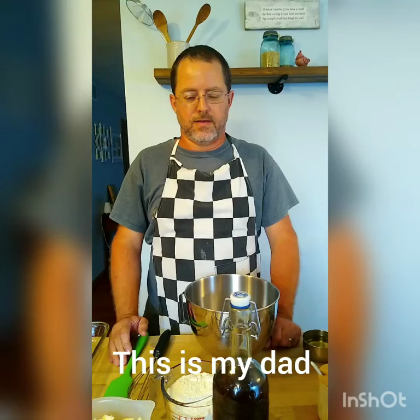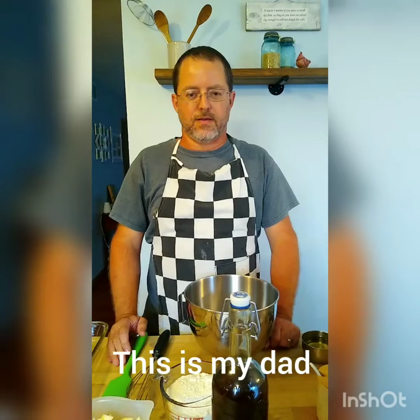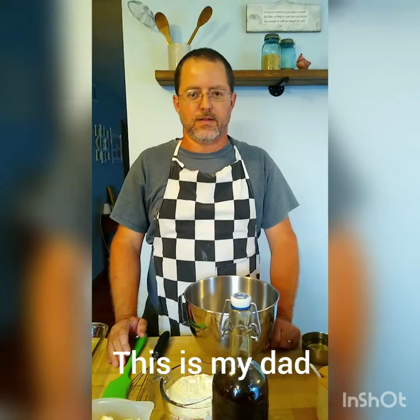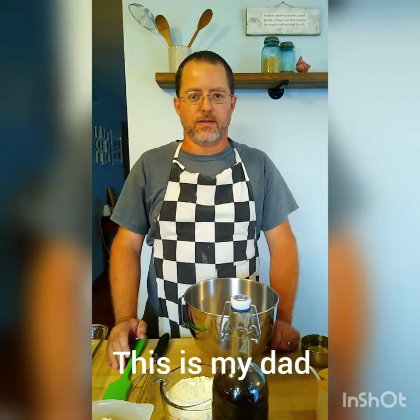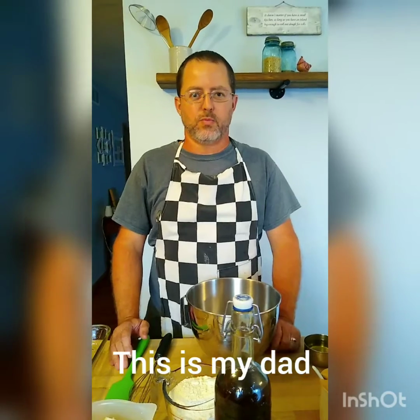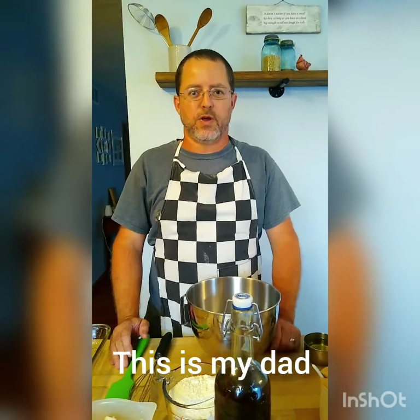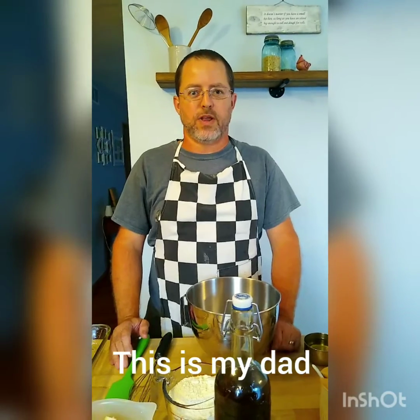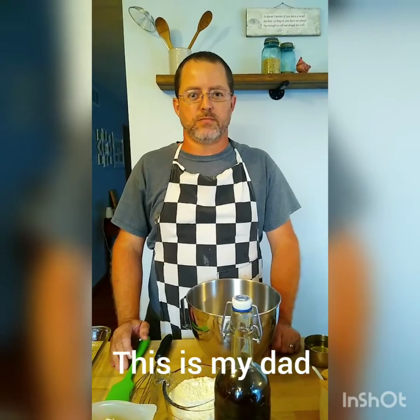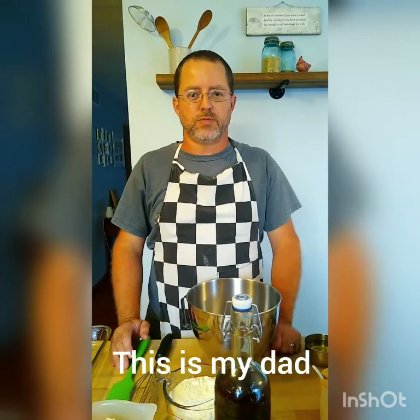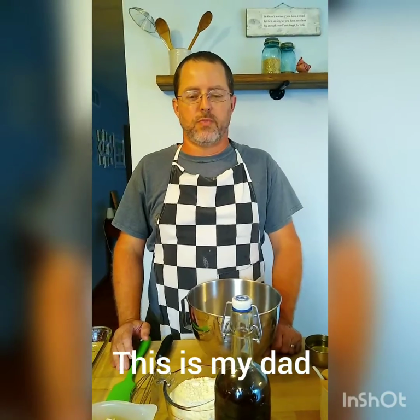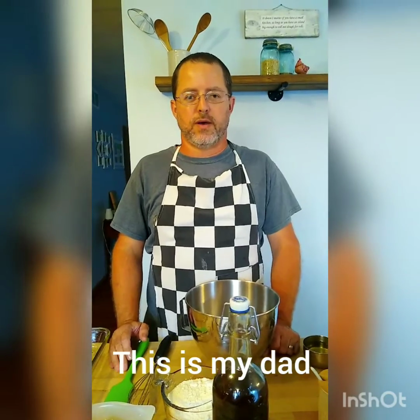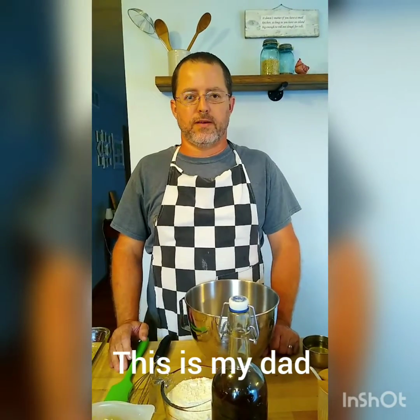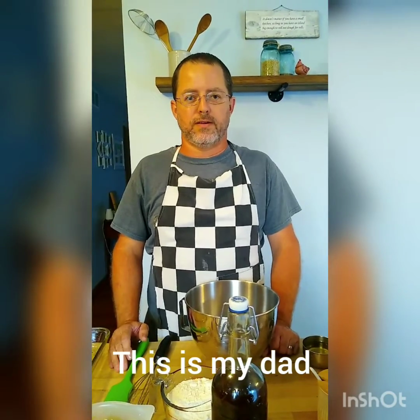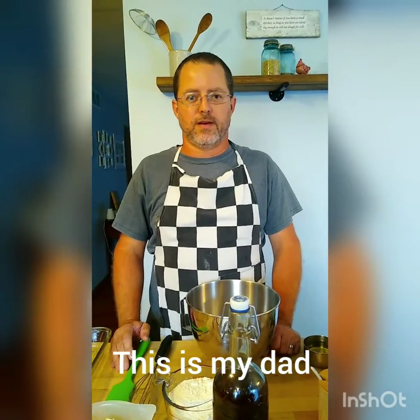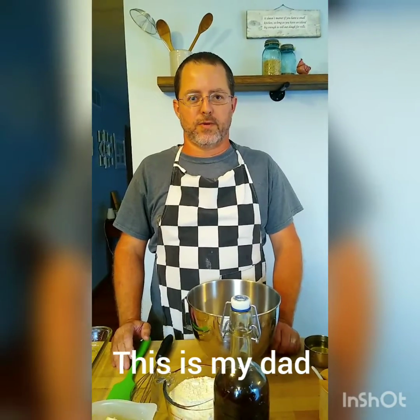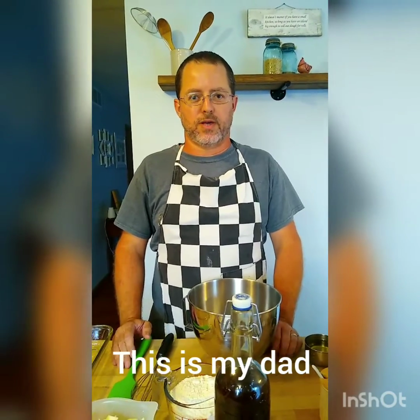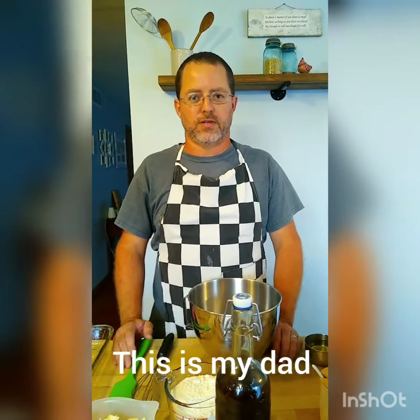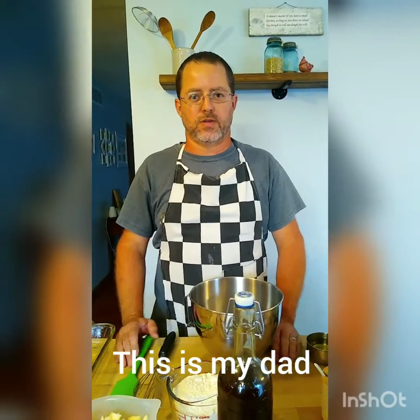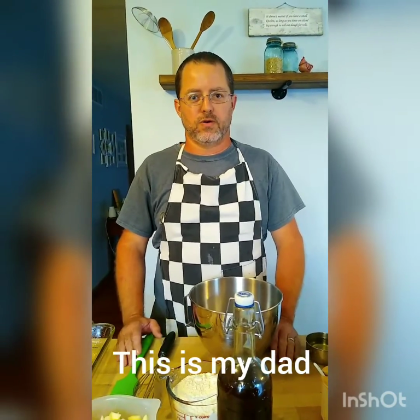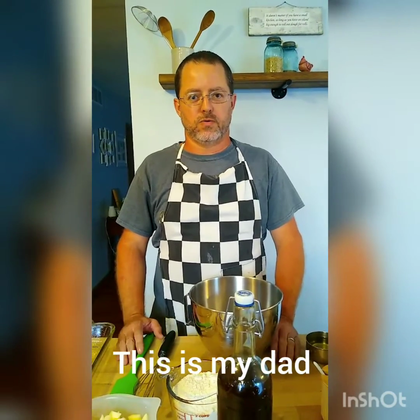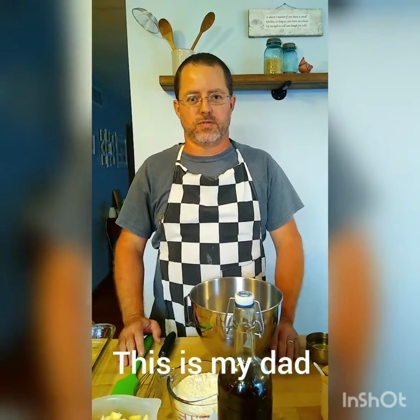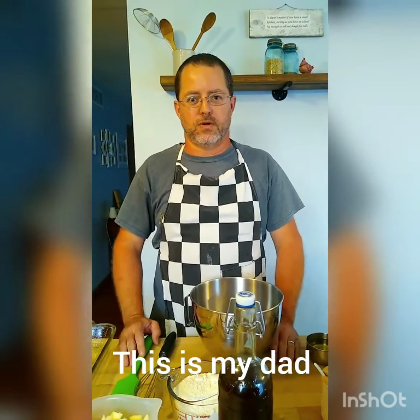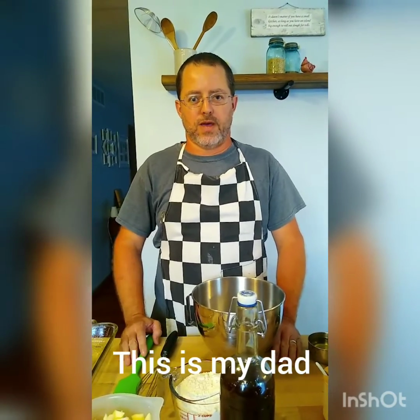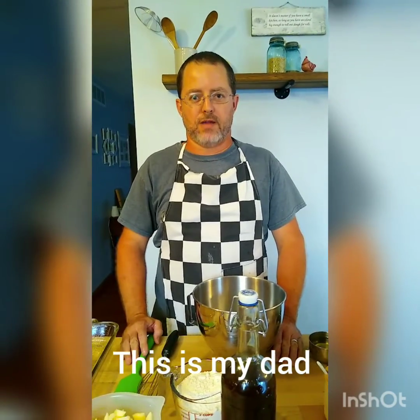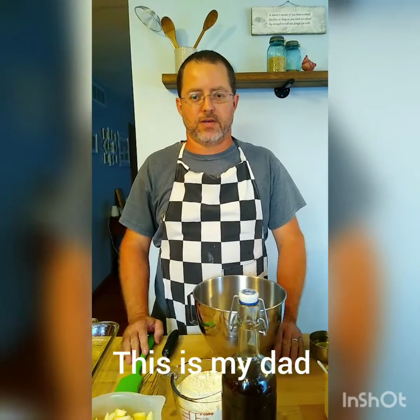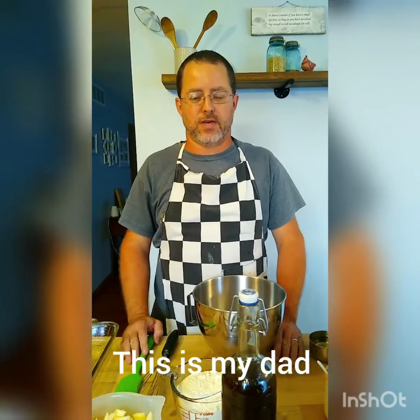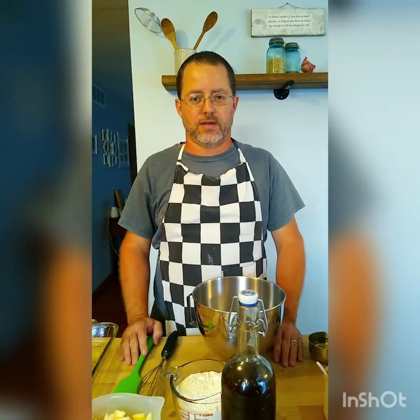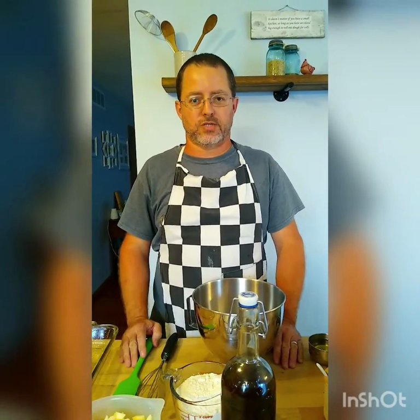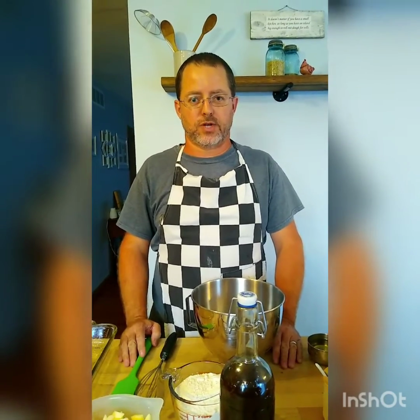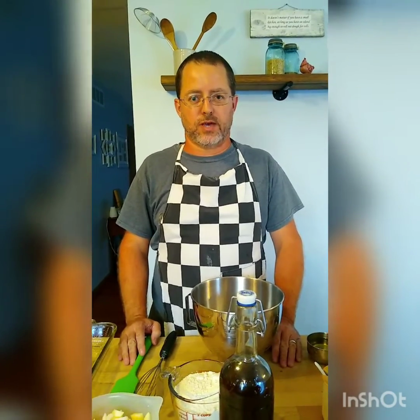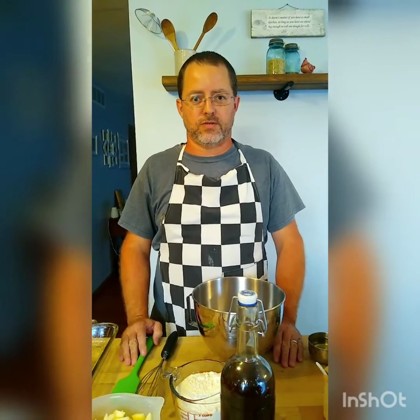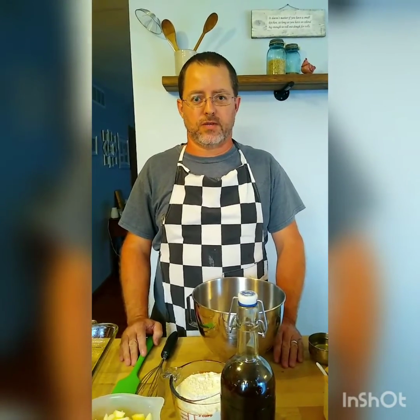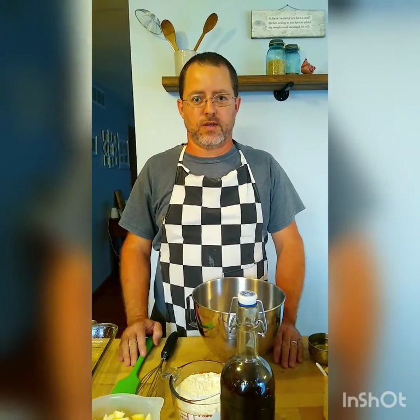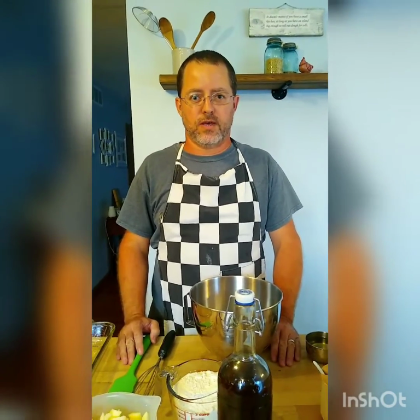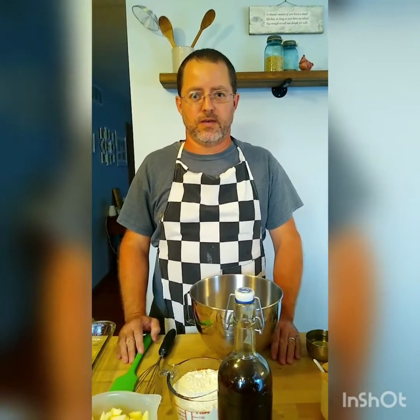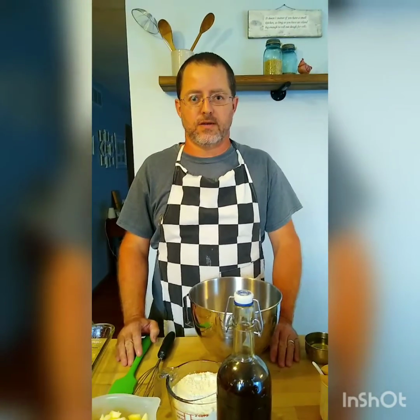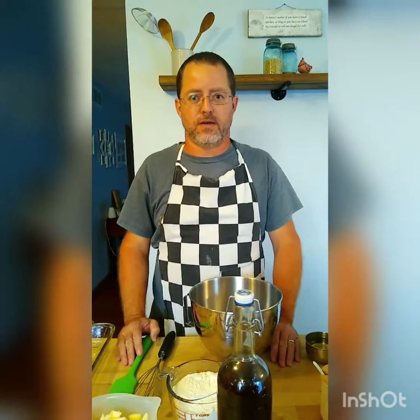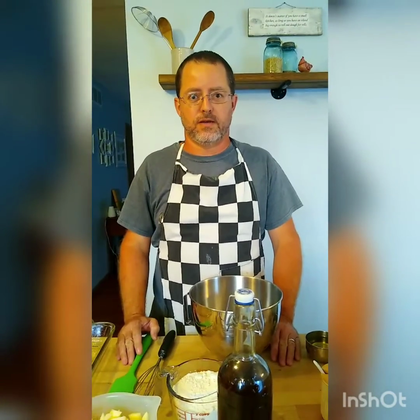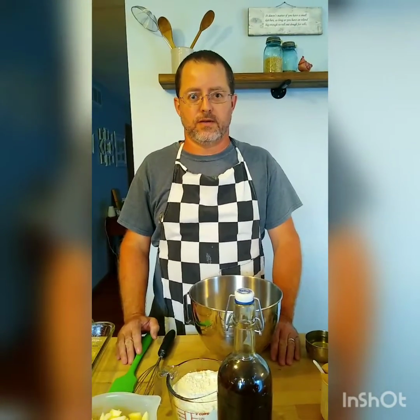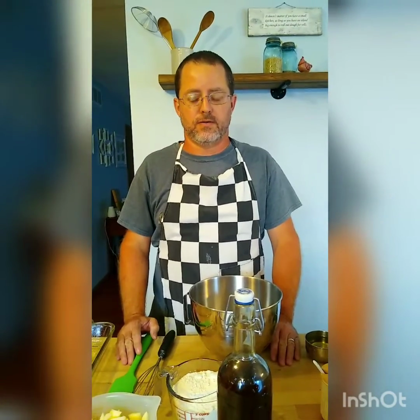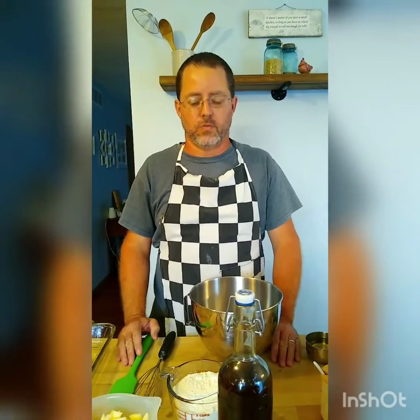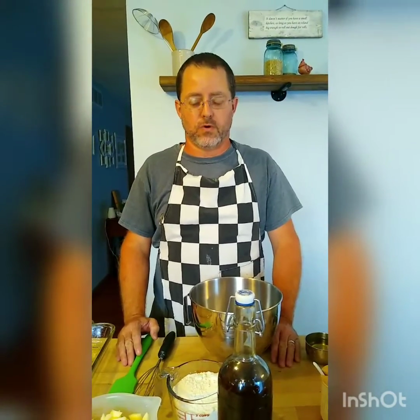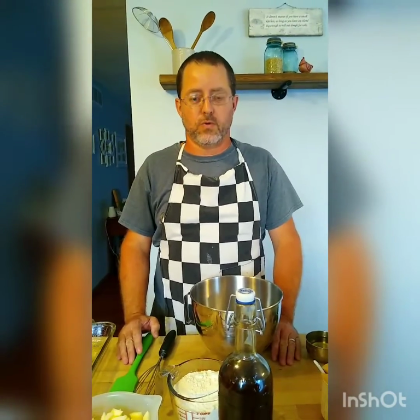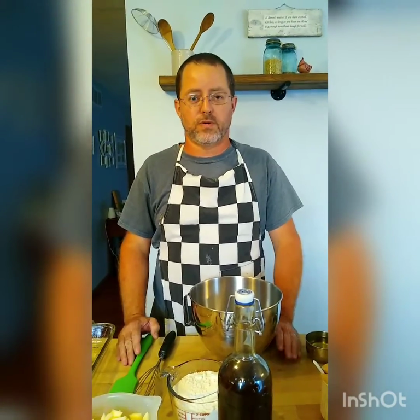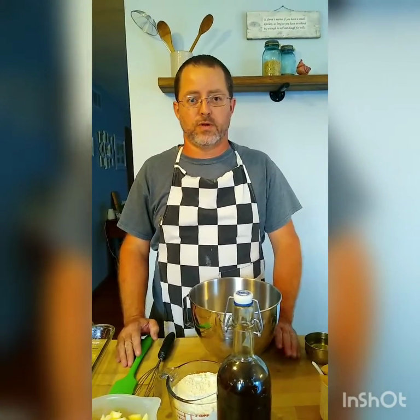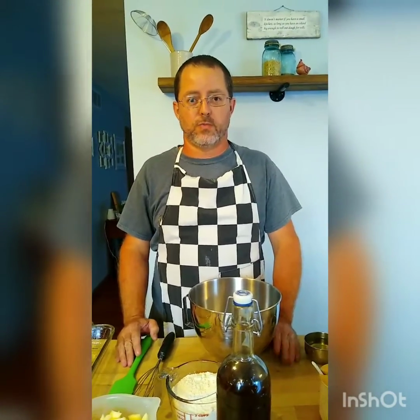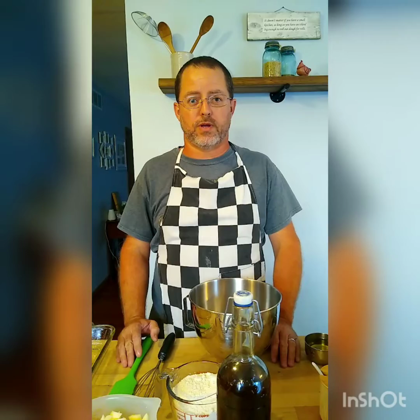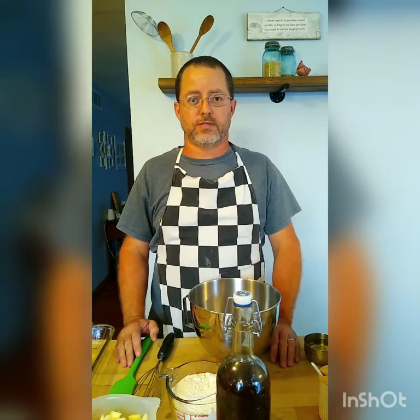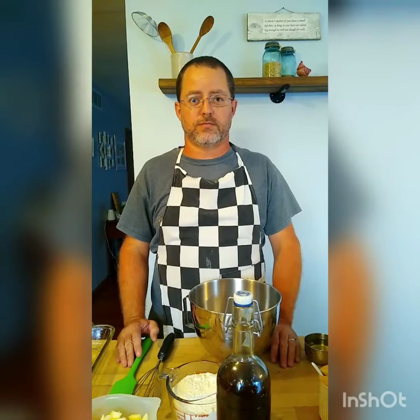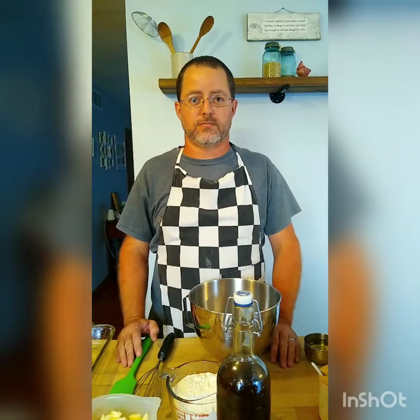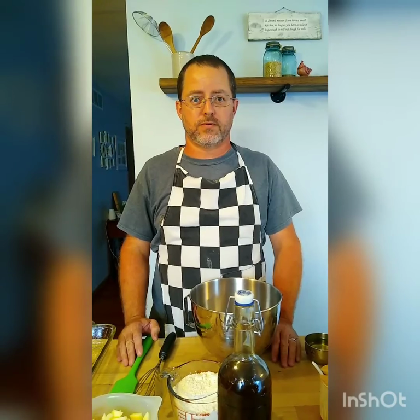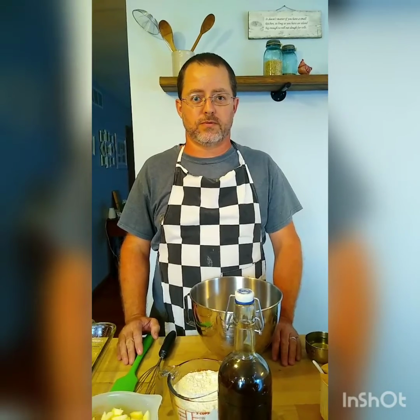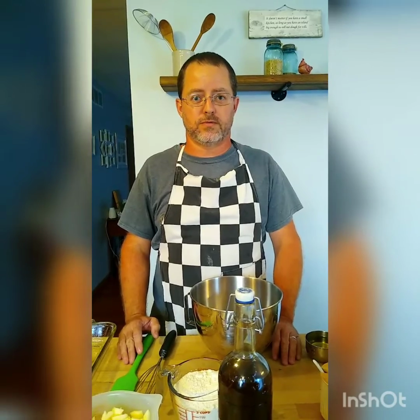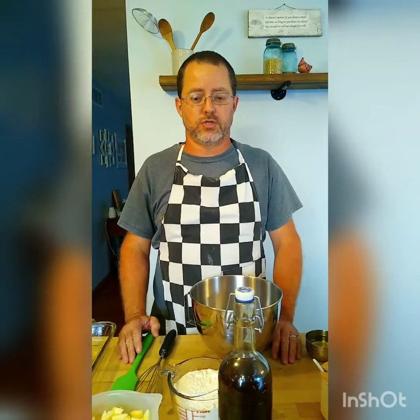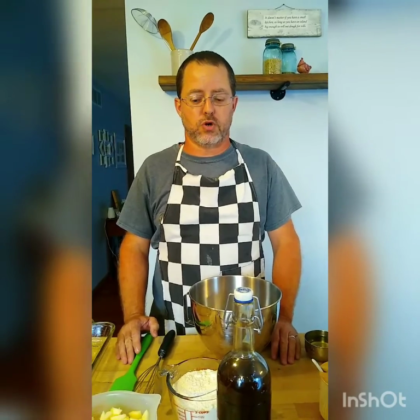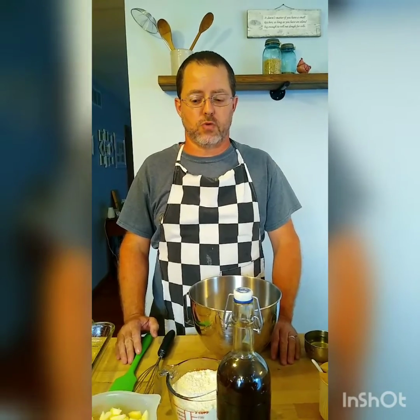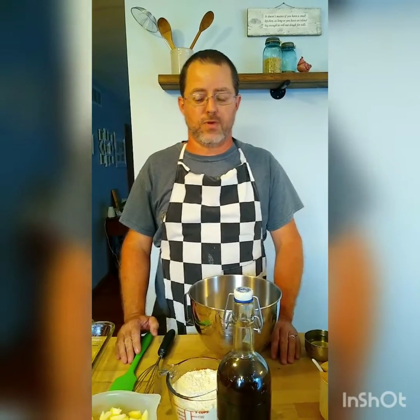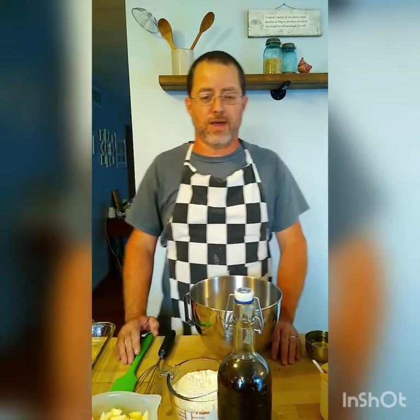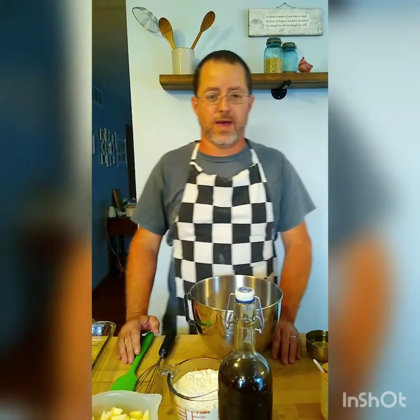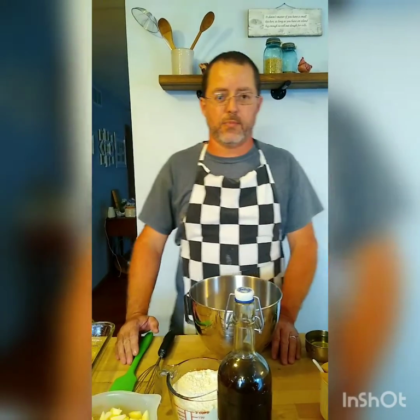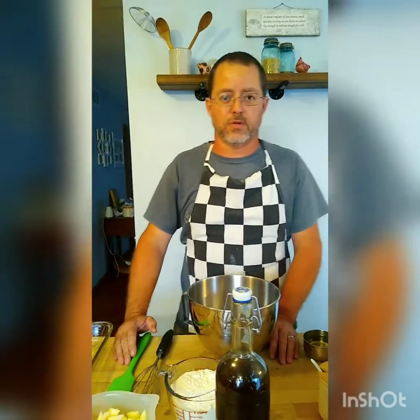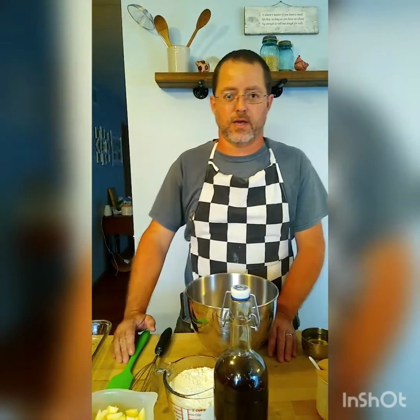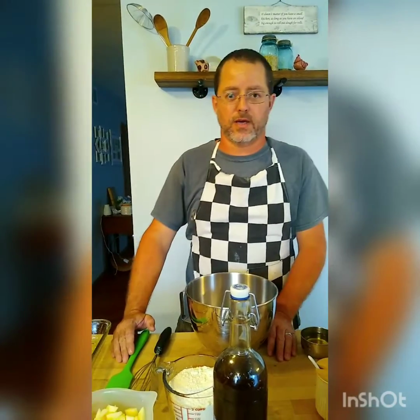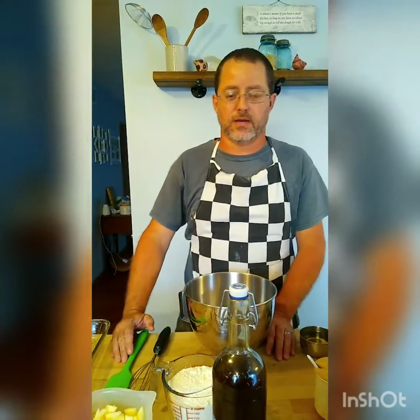Hello, my name is Buddy. I'm a guest host on Allie Kay's channel today and we're going to make some German apple cake.